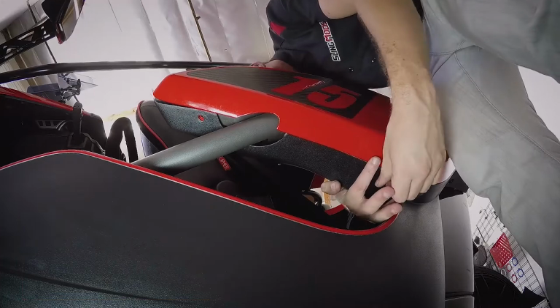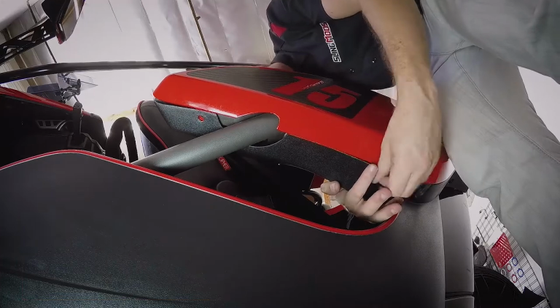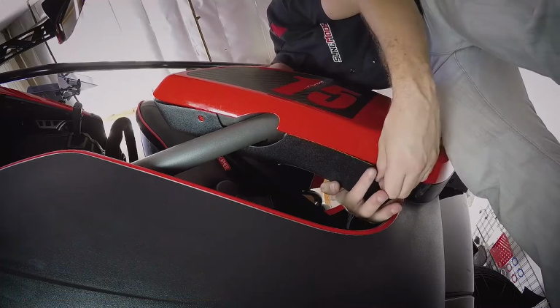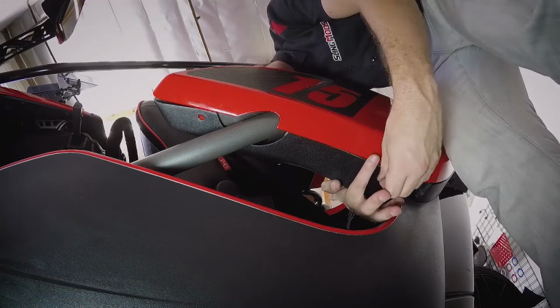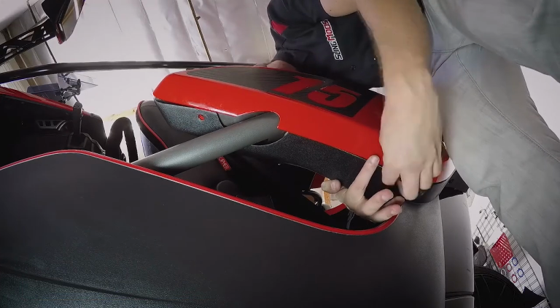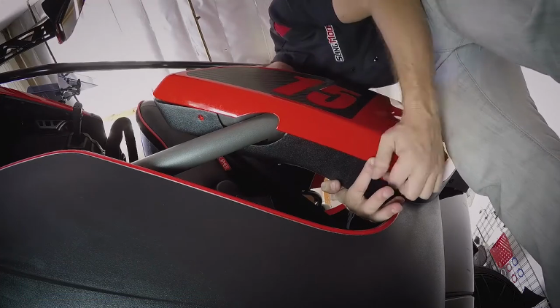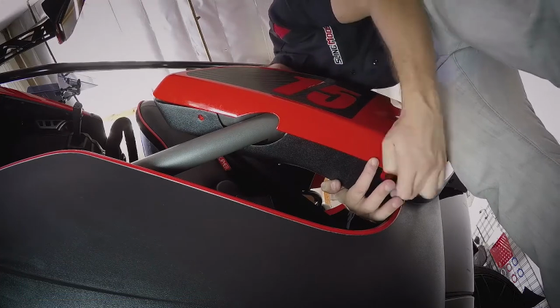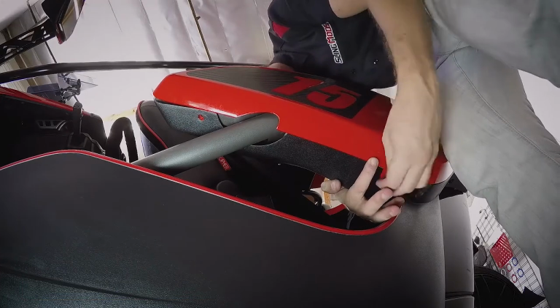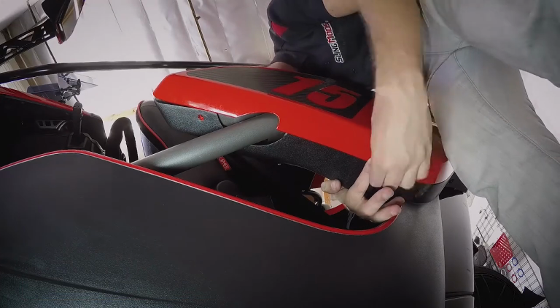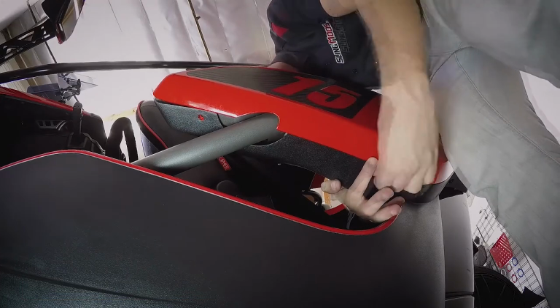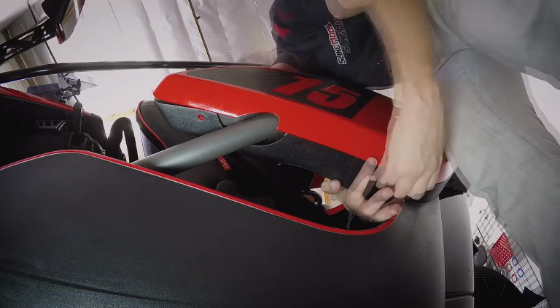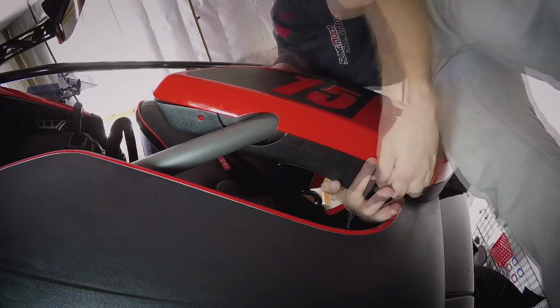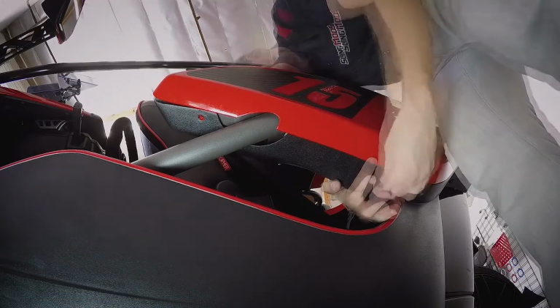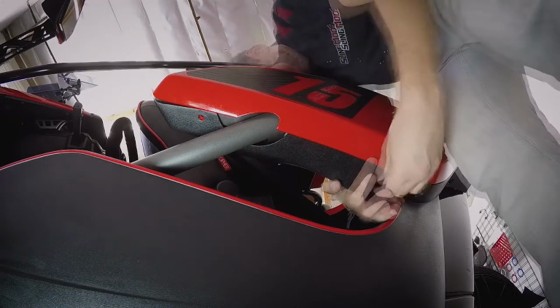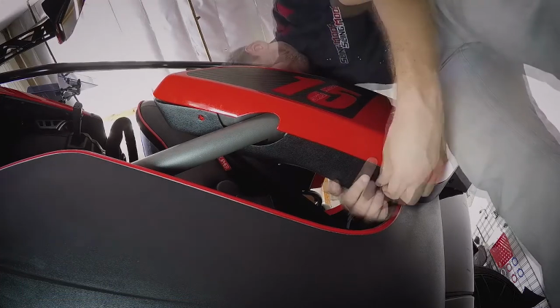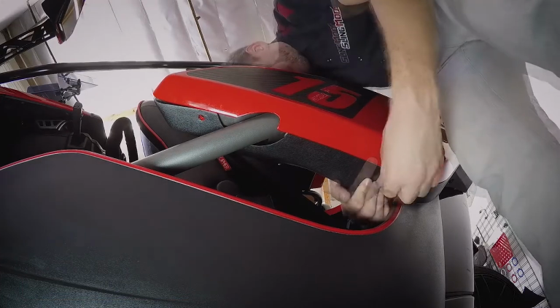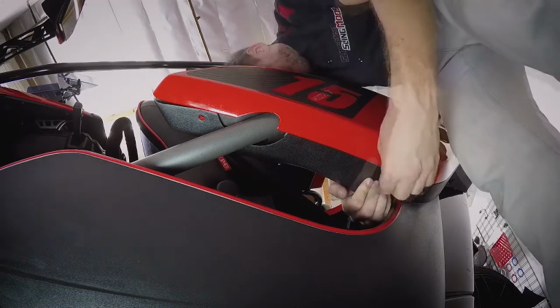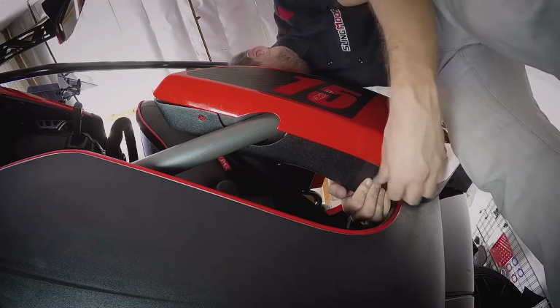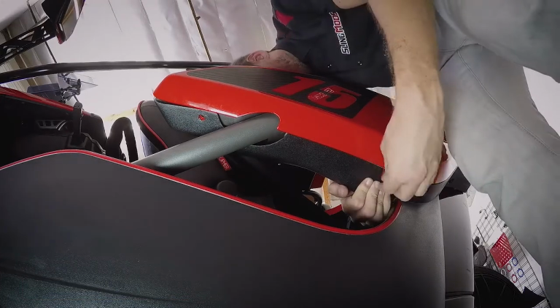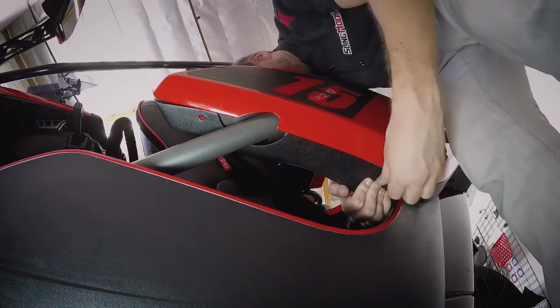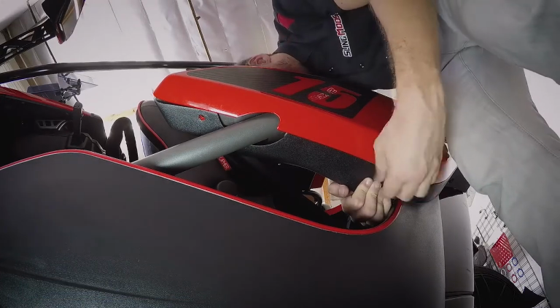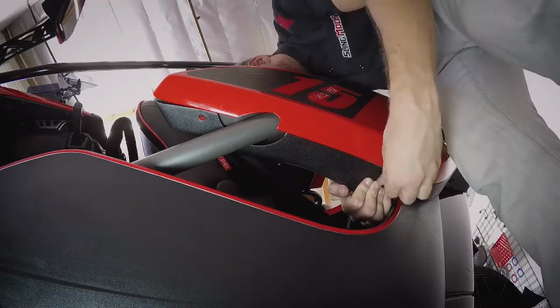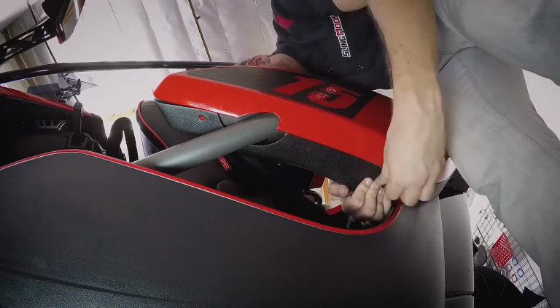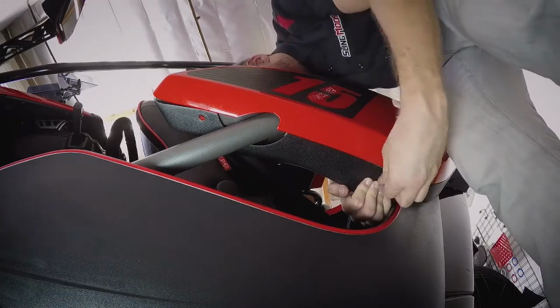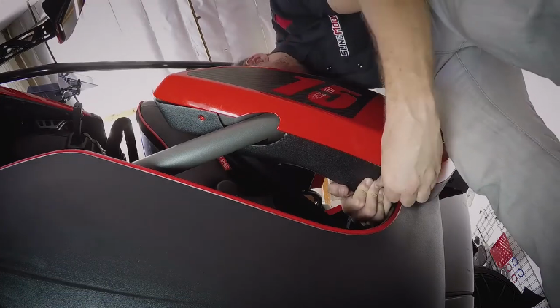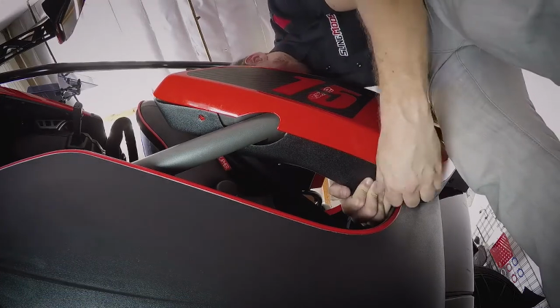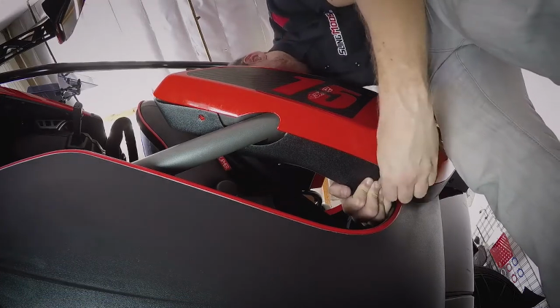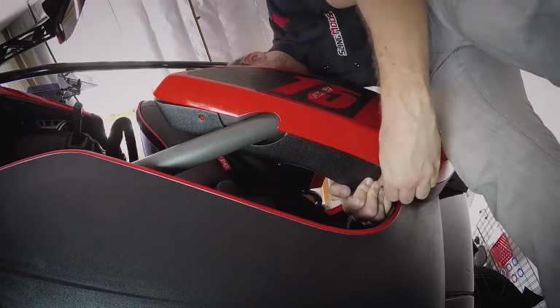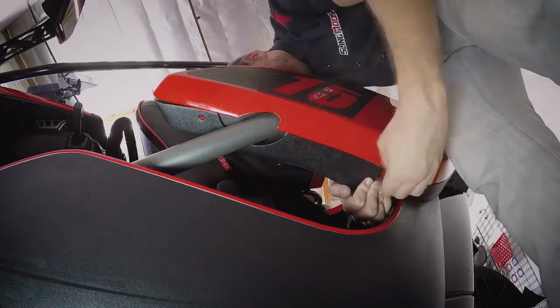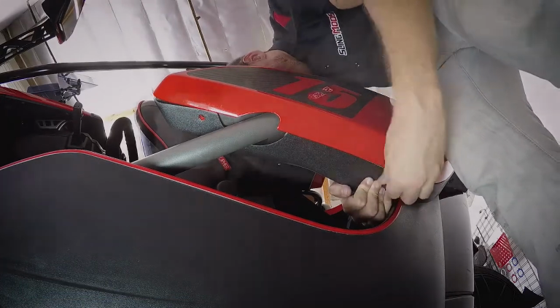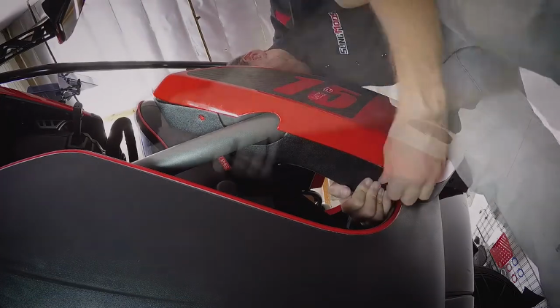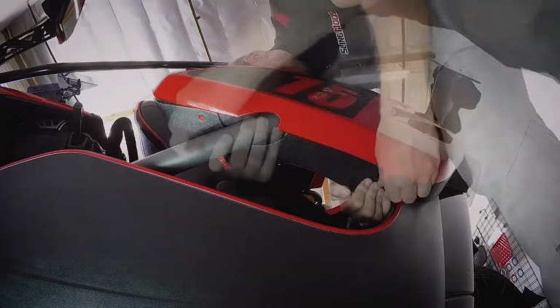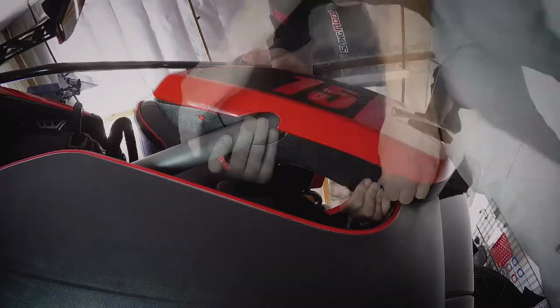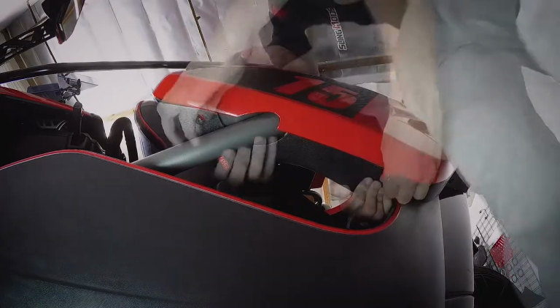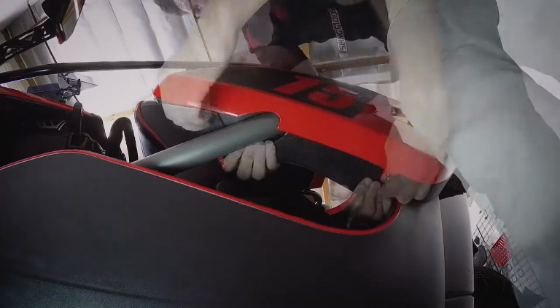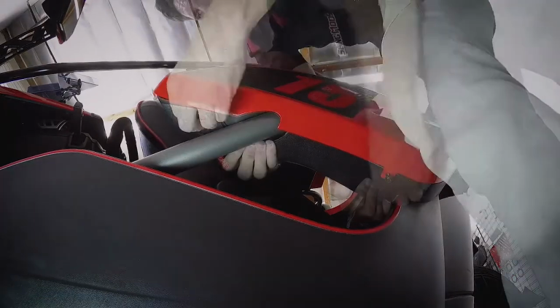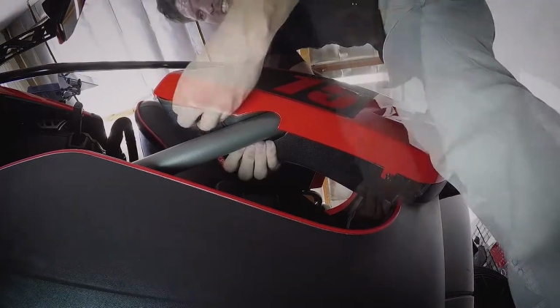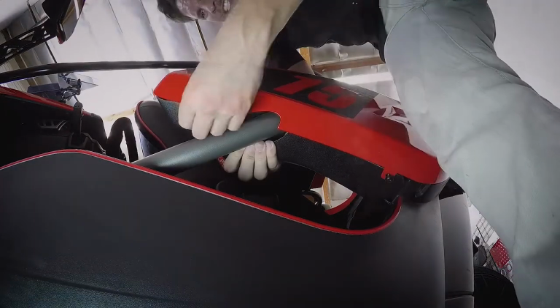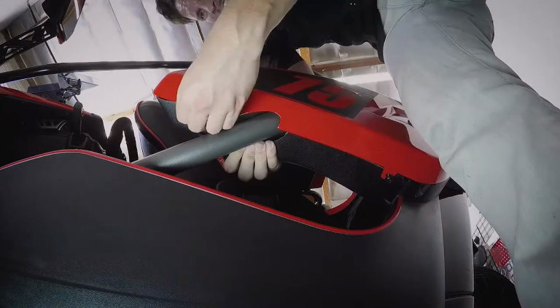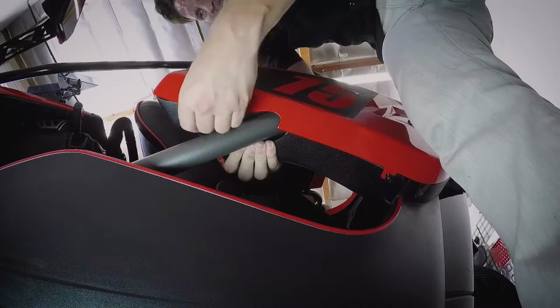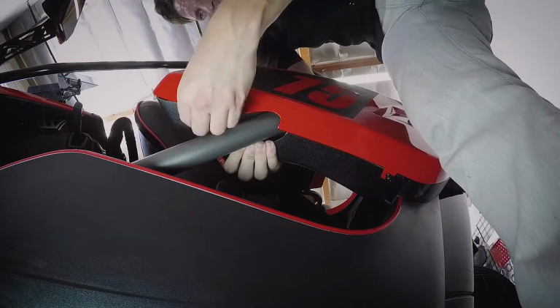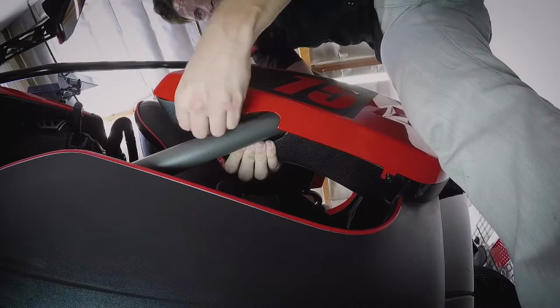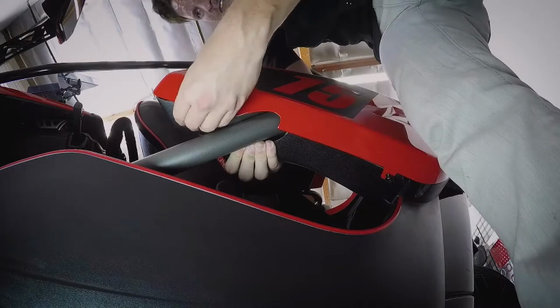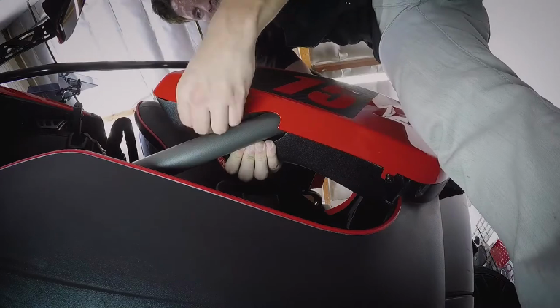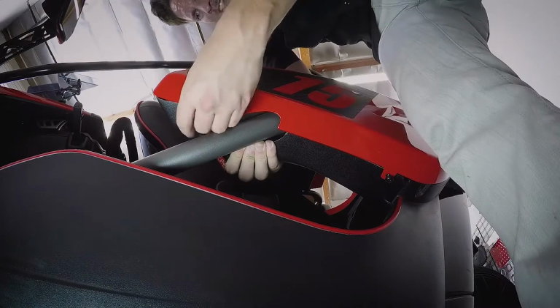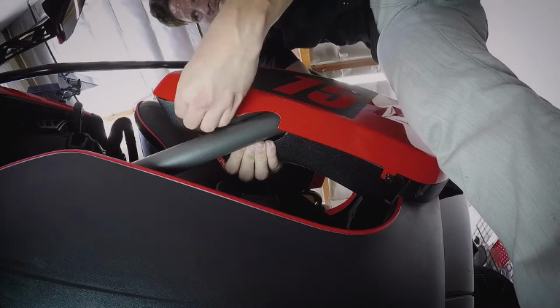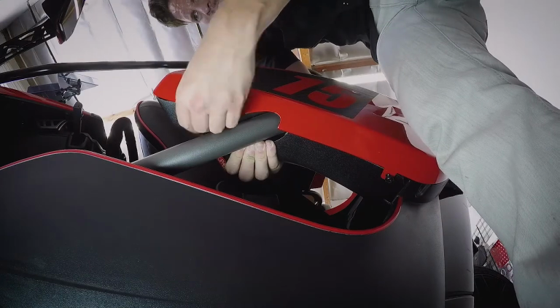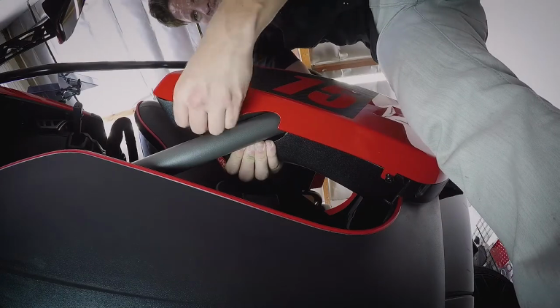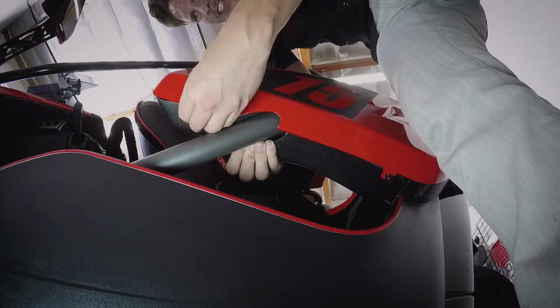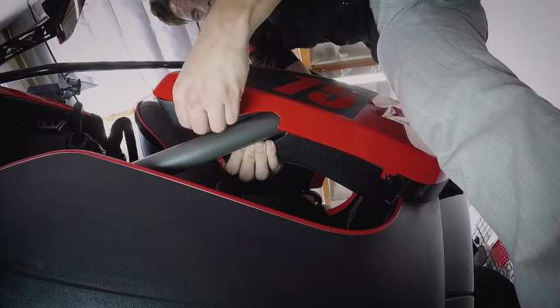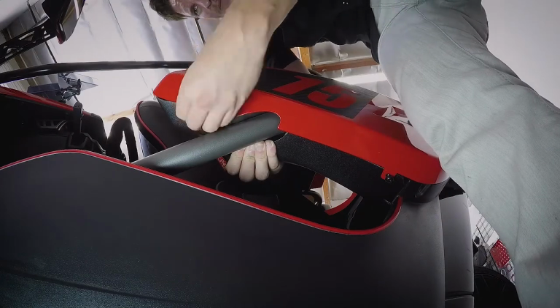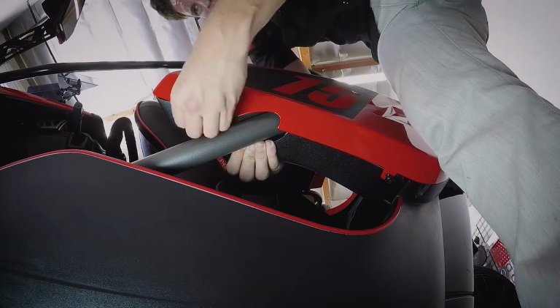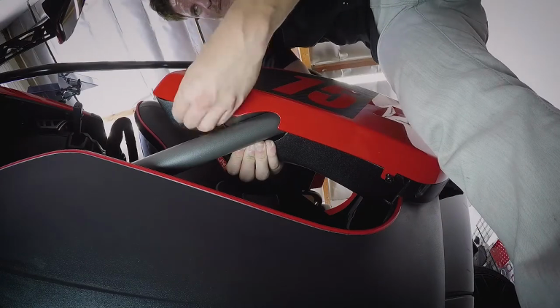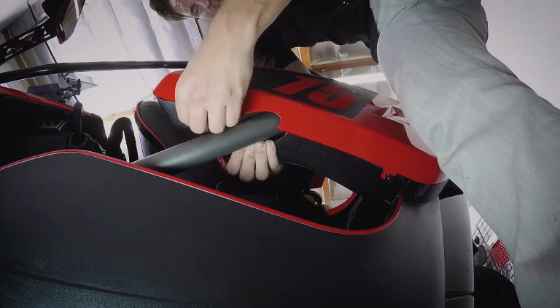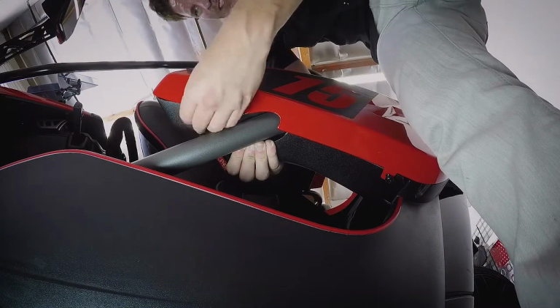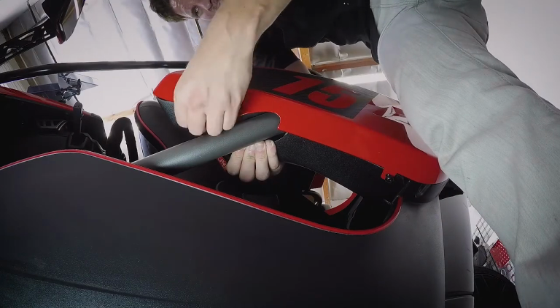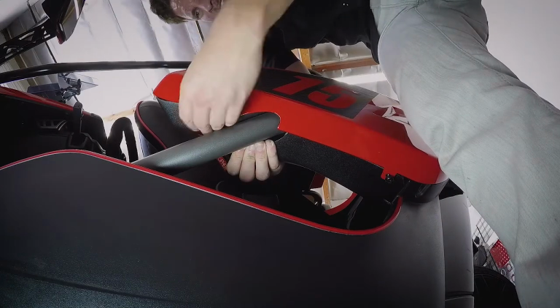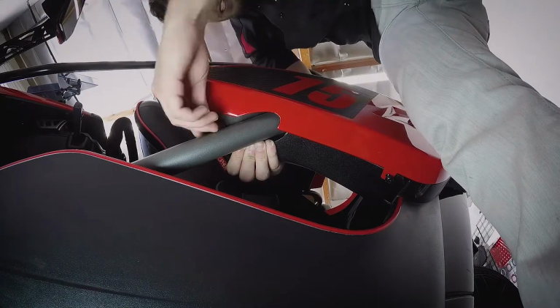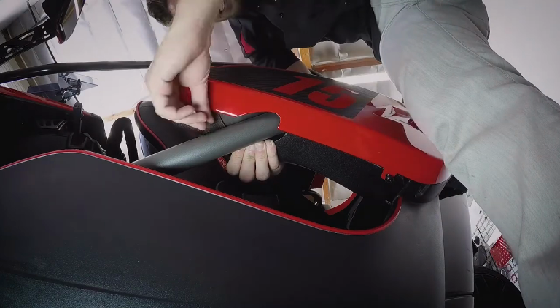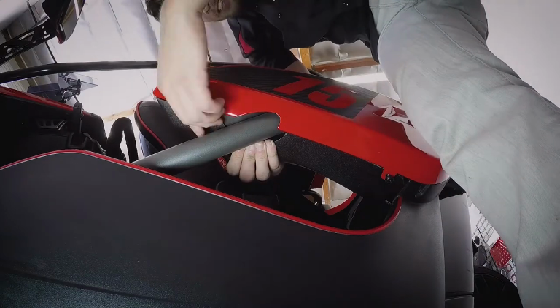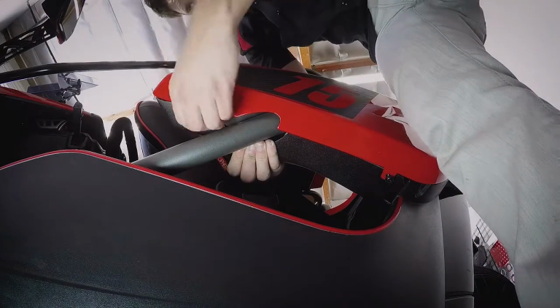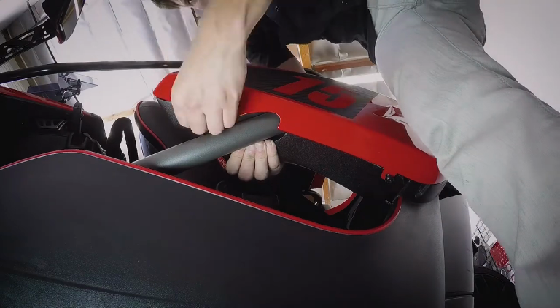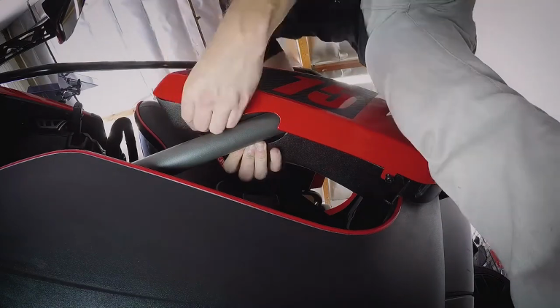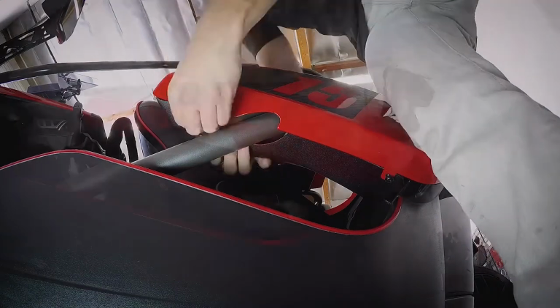Making sure your two bottom tabs are on the outside over your new Speaker Pod. Reattach with the two T40 Torx screws you originally took out.